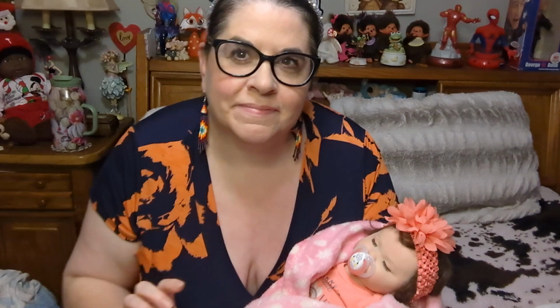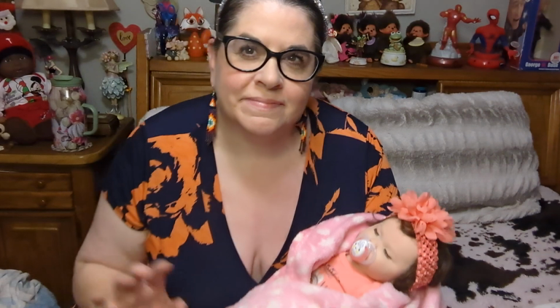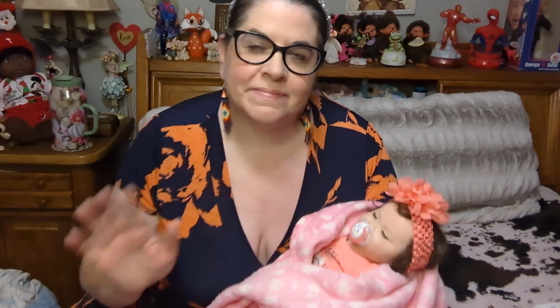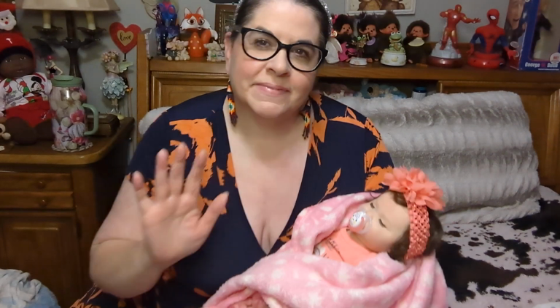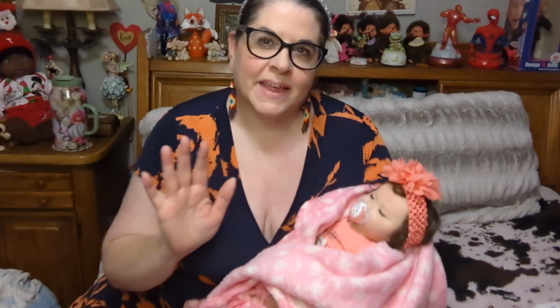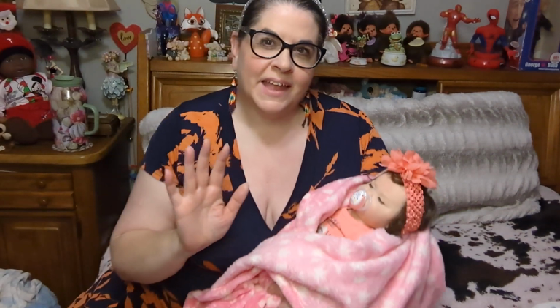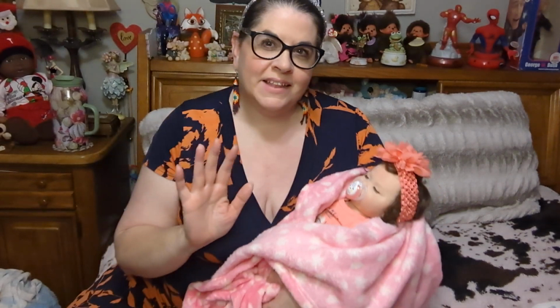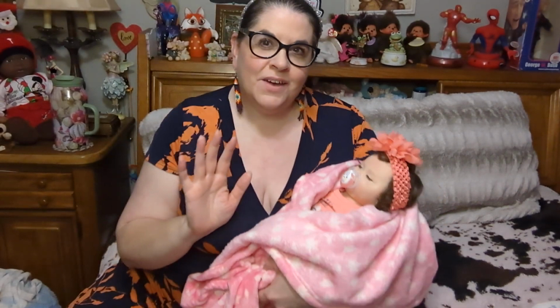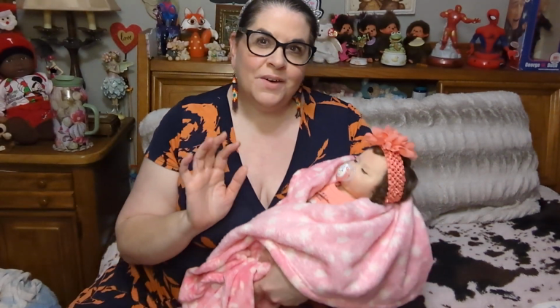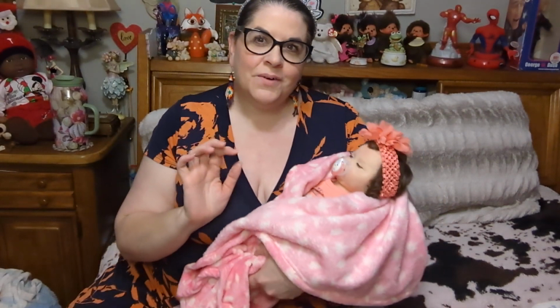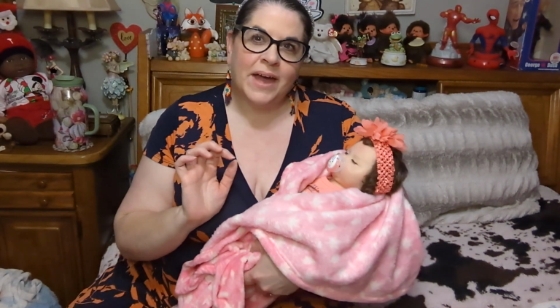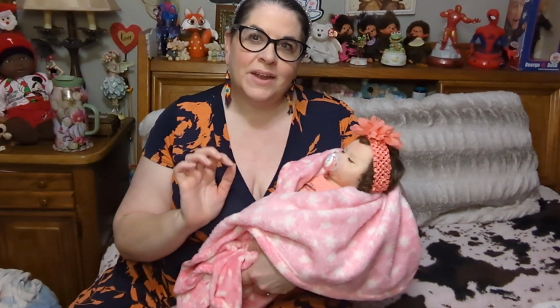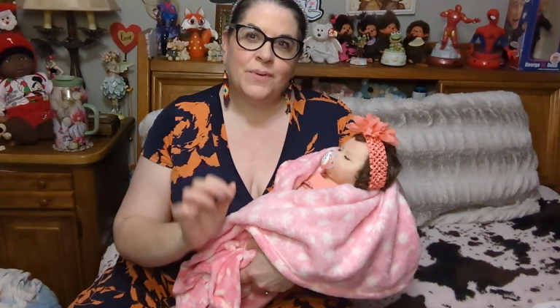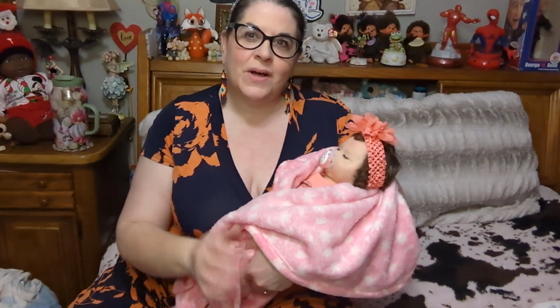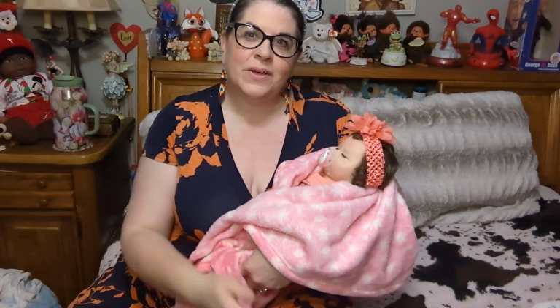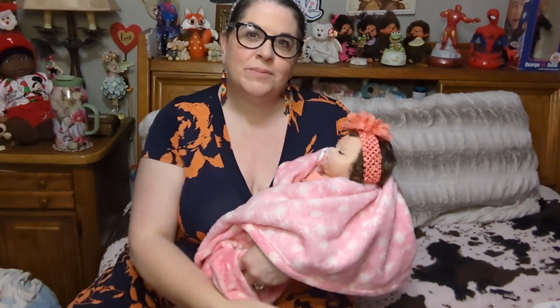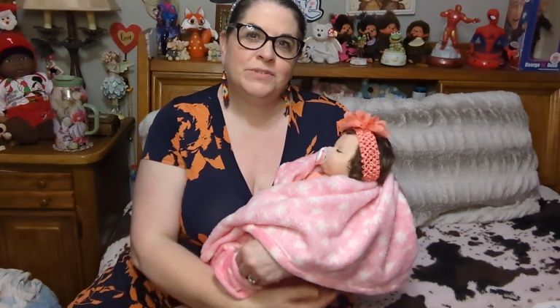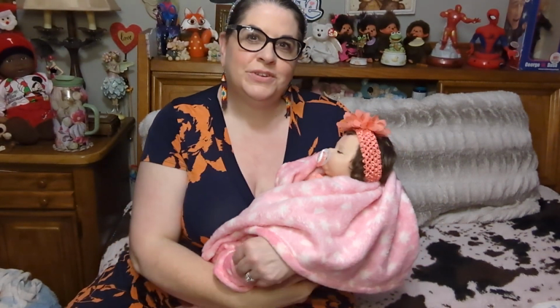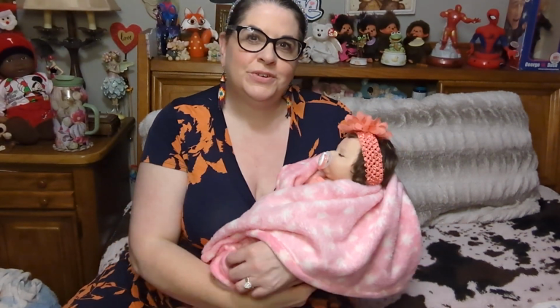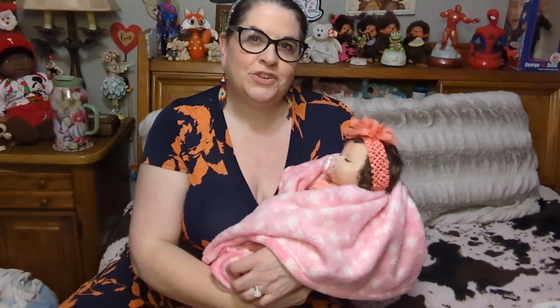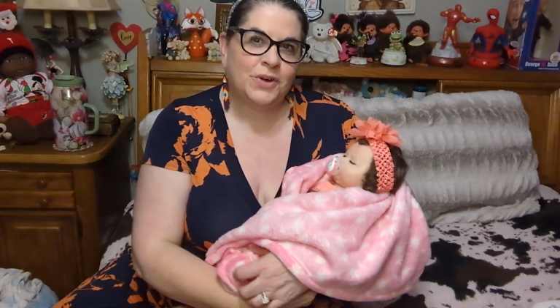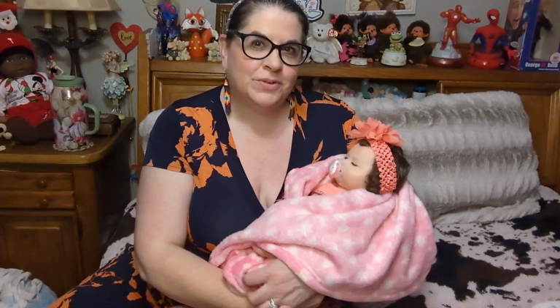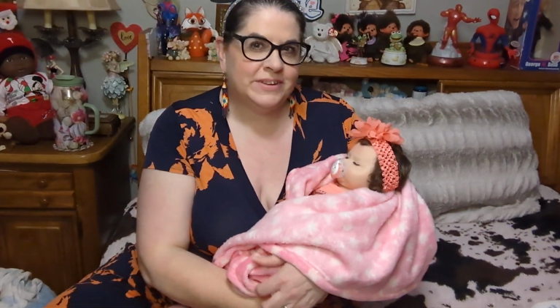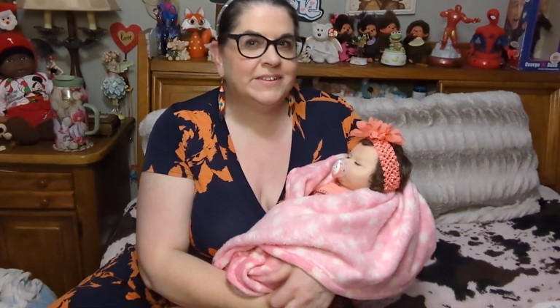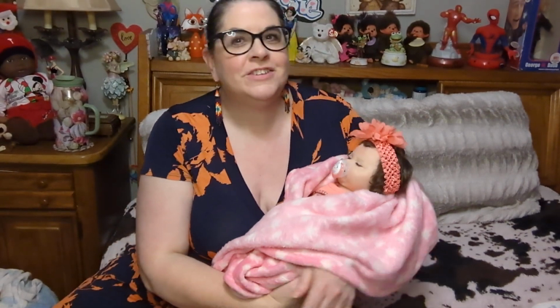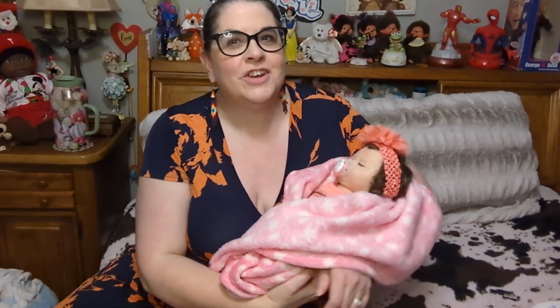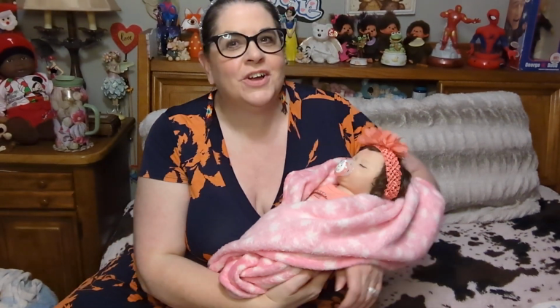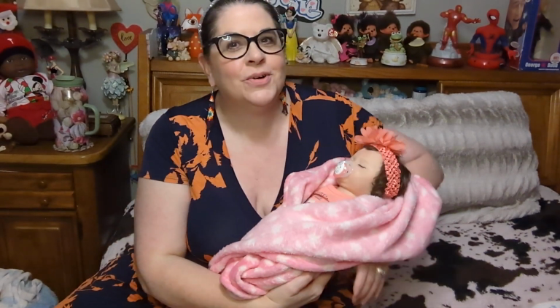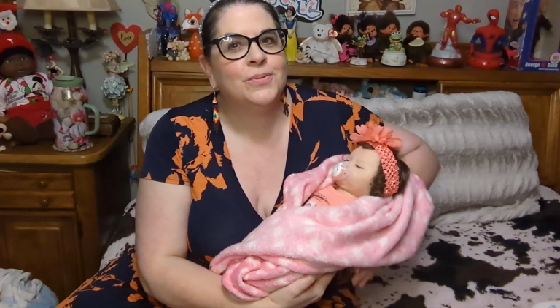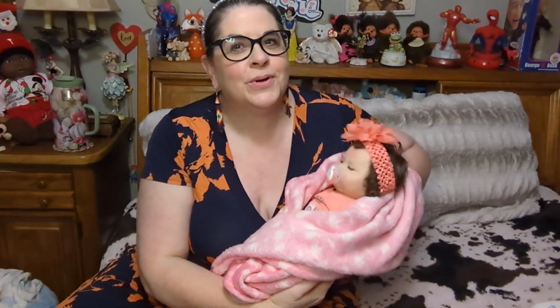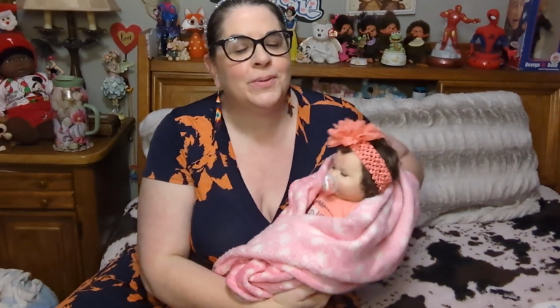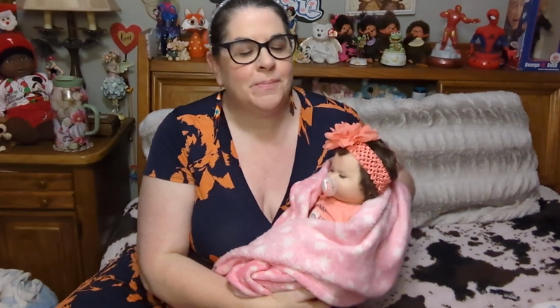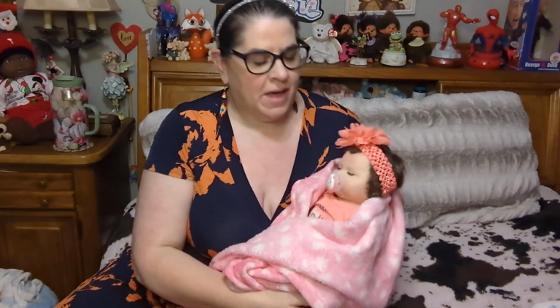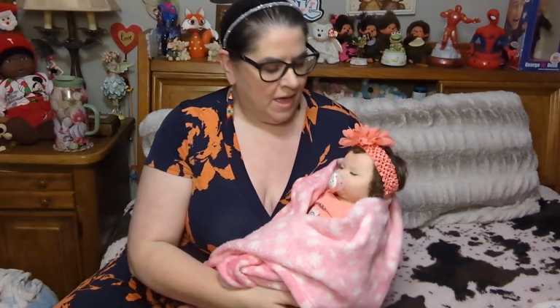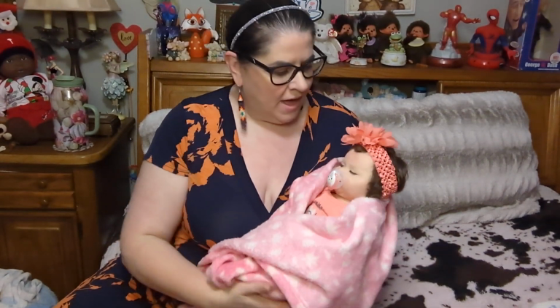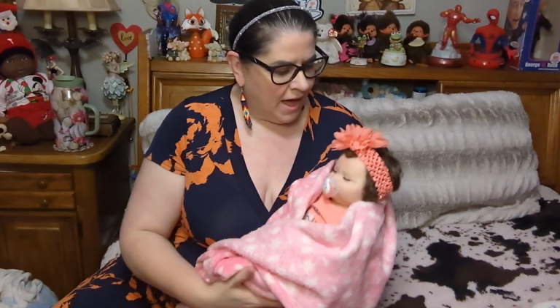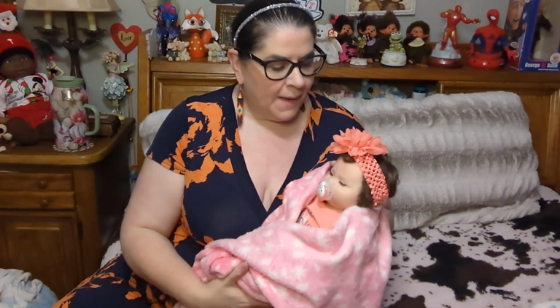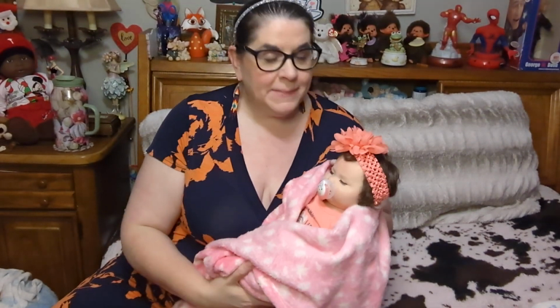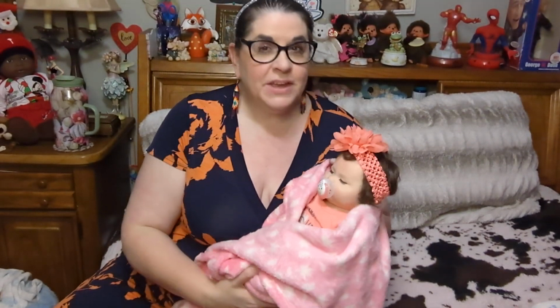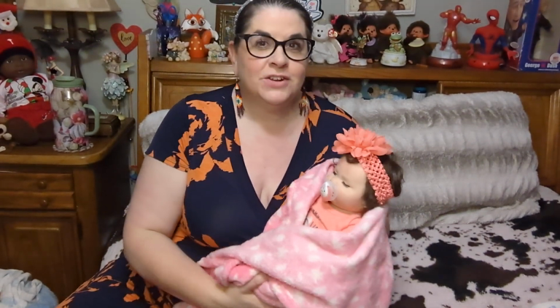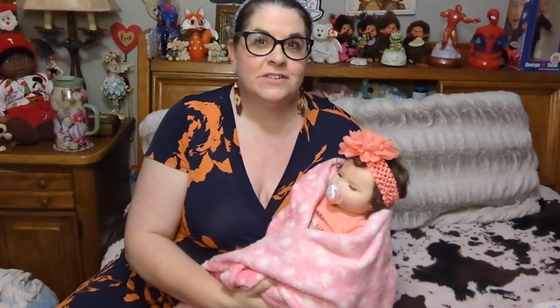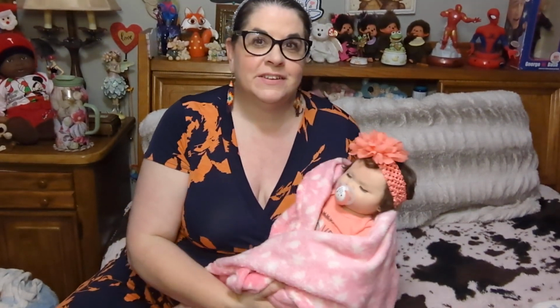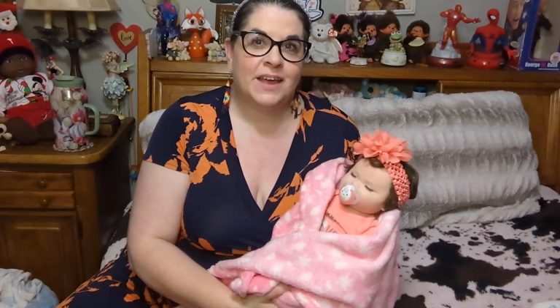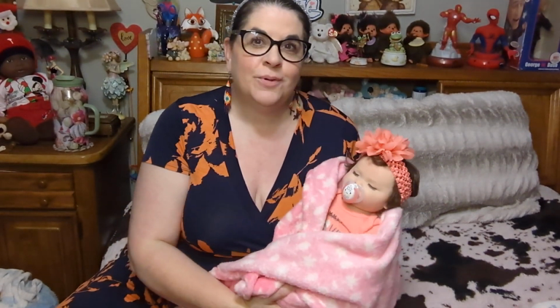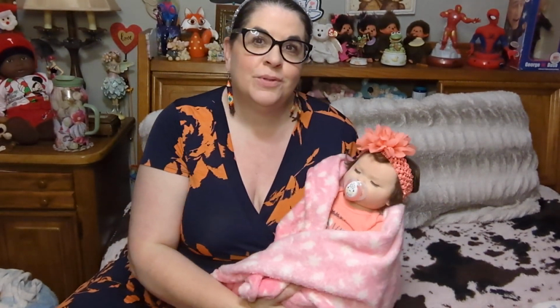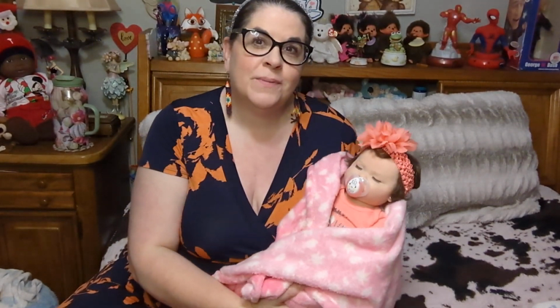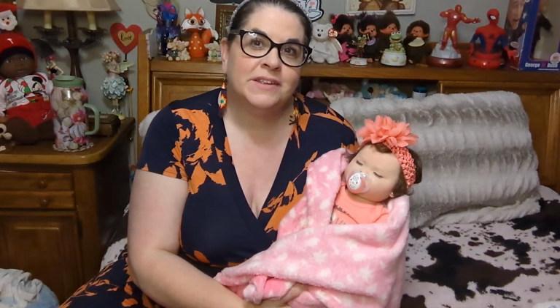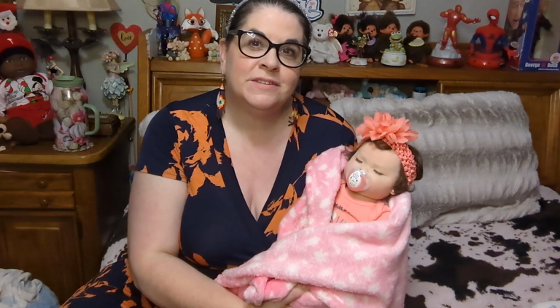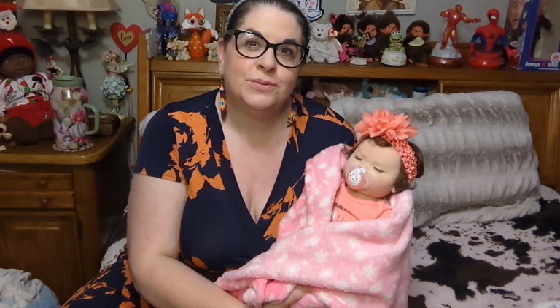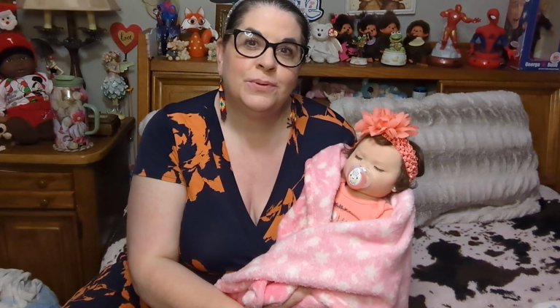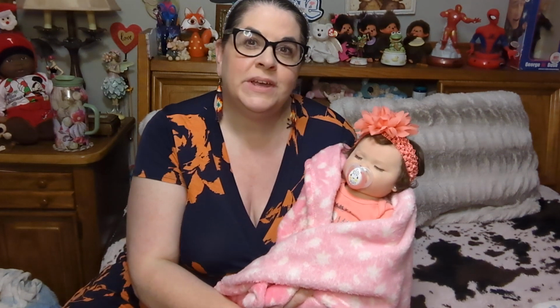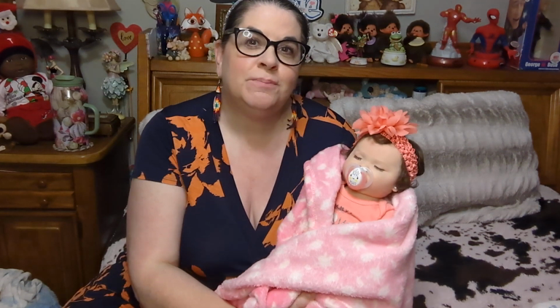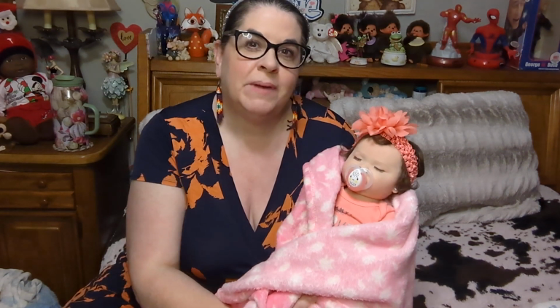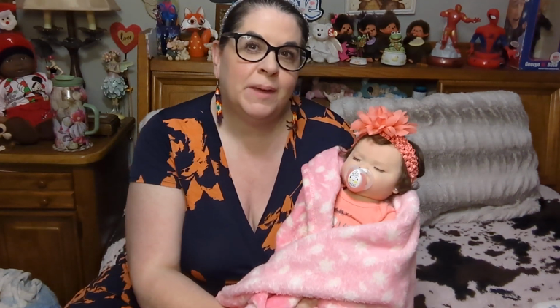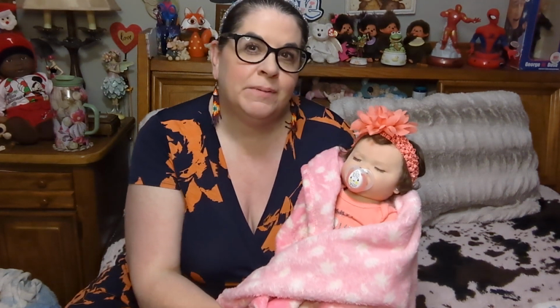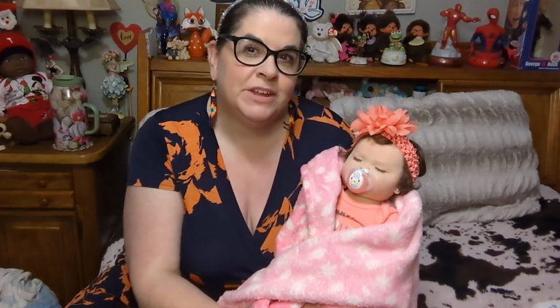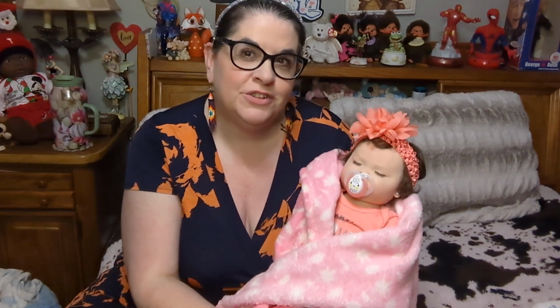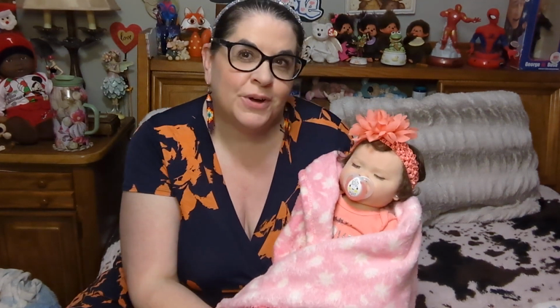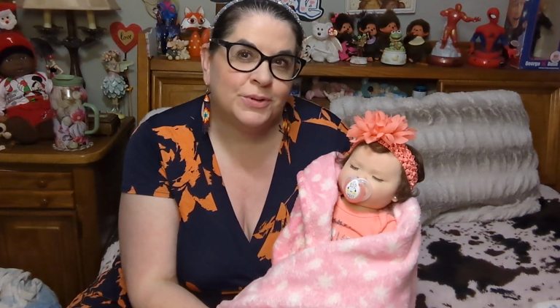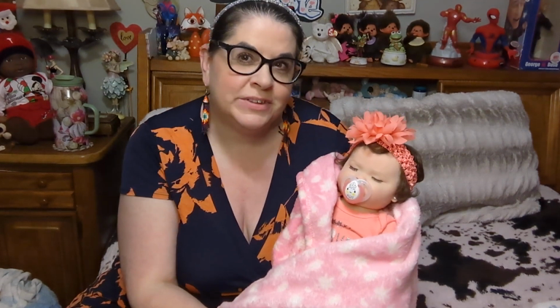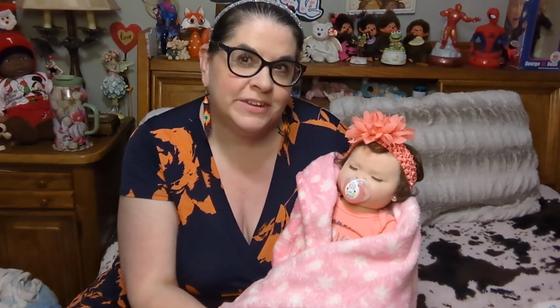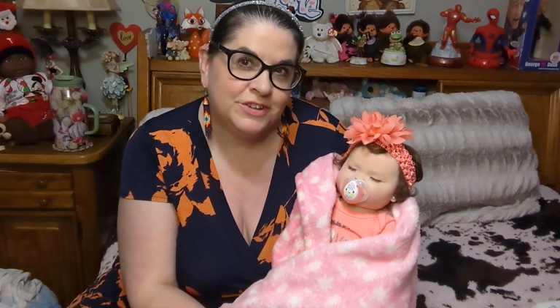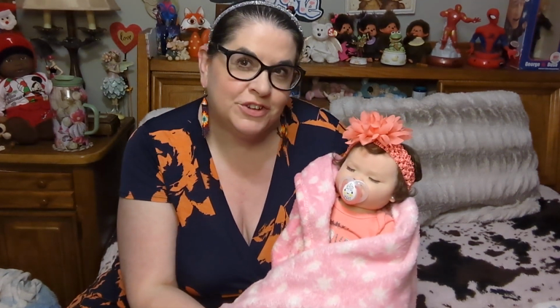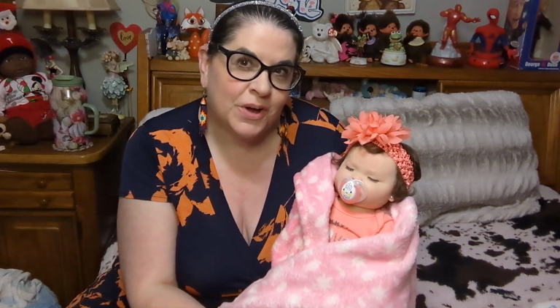Hello and welcome to Josie's Jungle Room. I'm here today with my sweet baby Josie Jo.